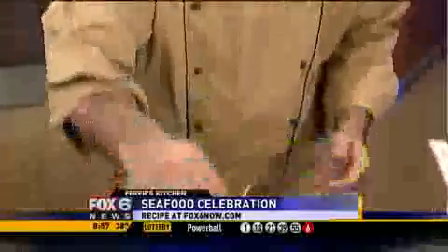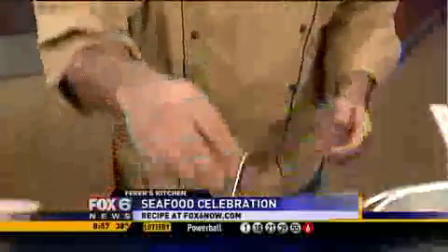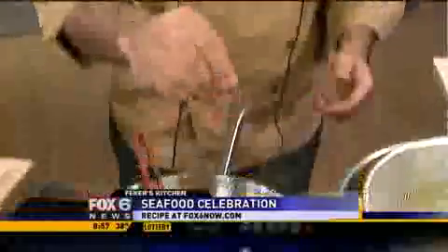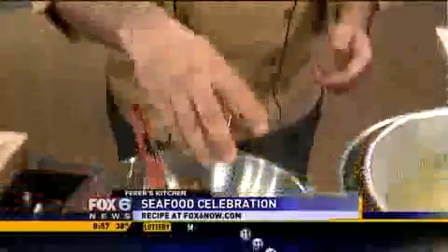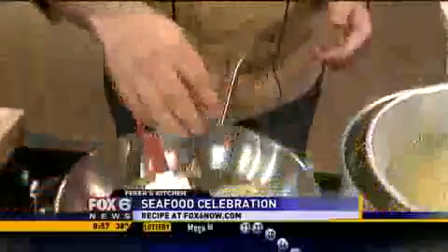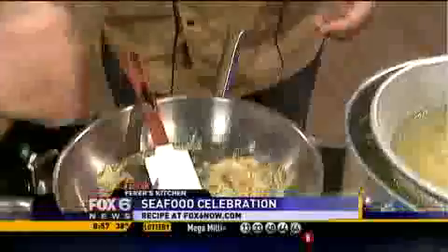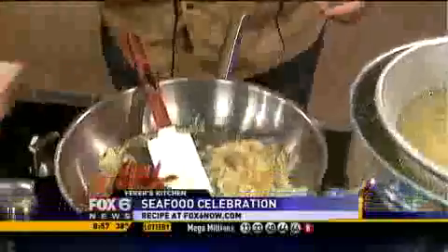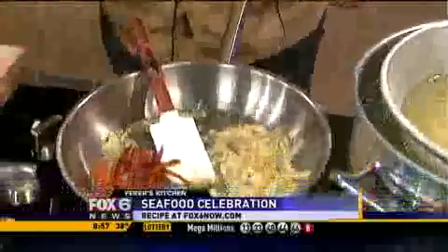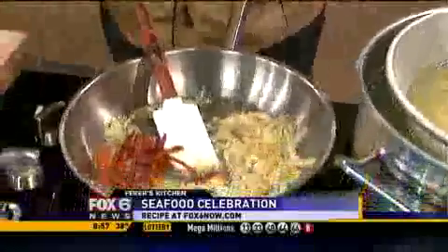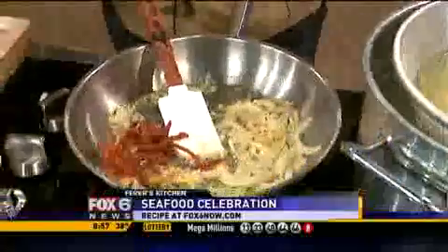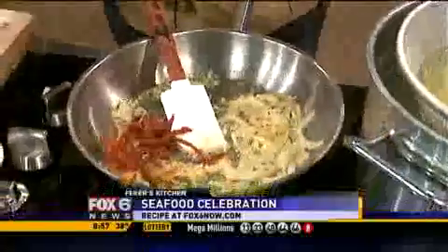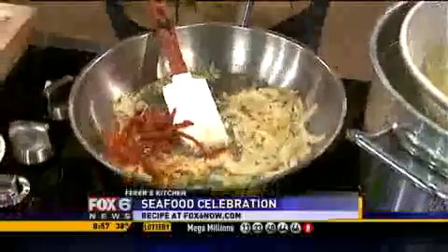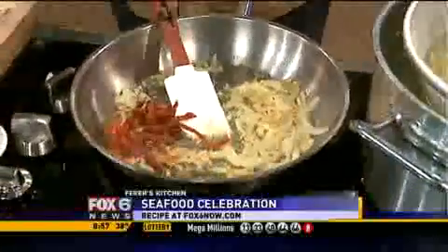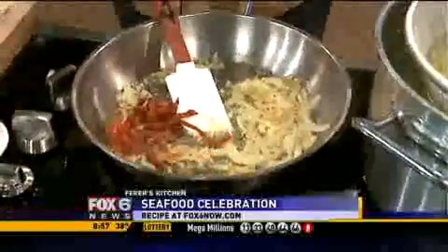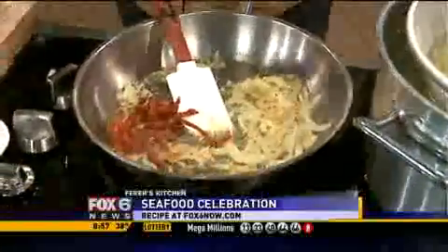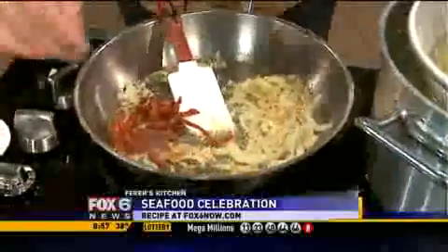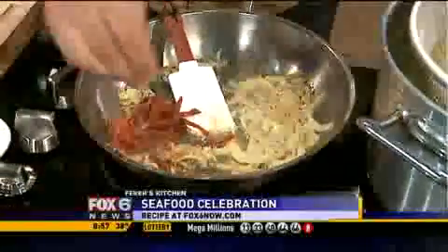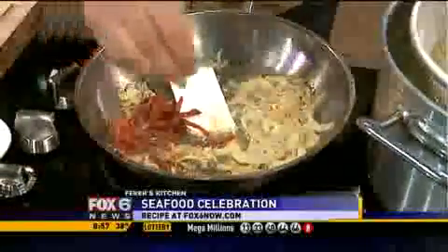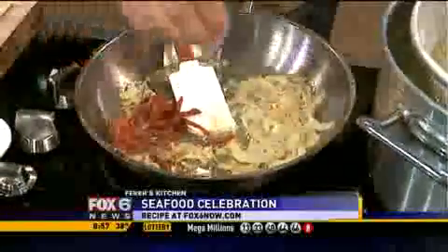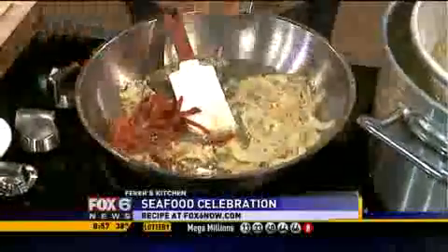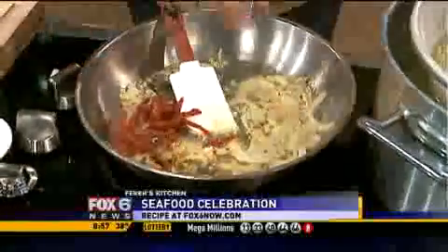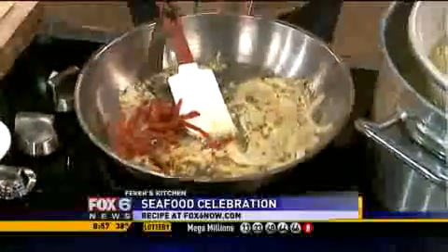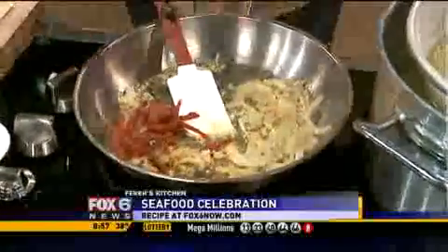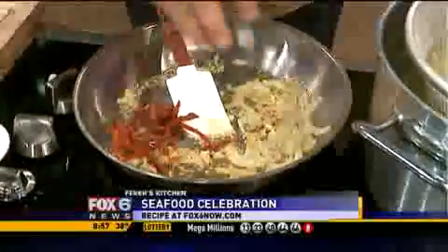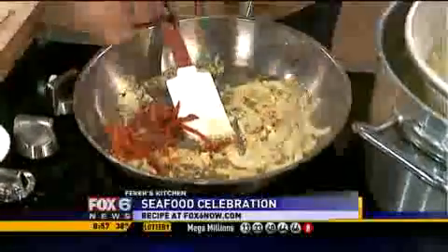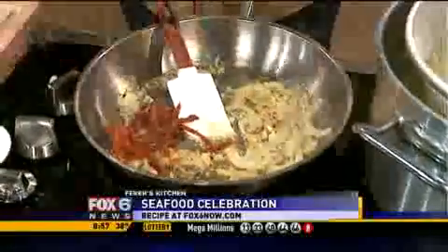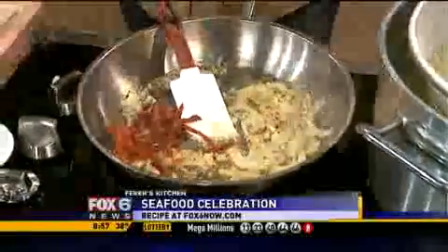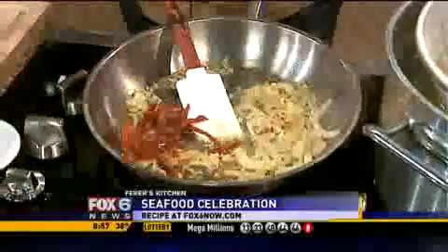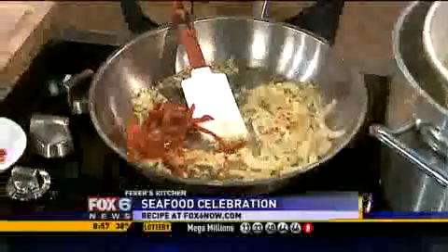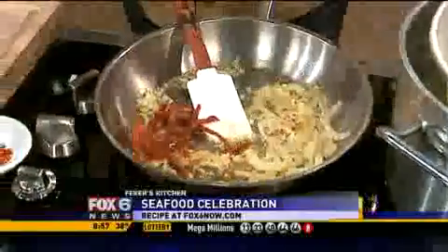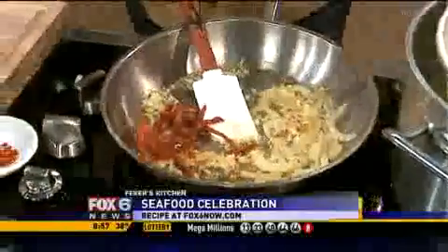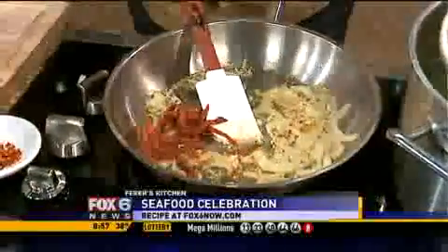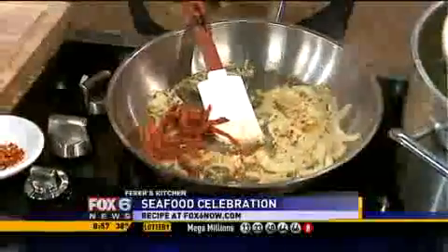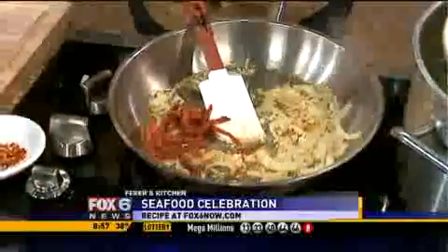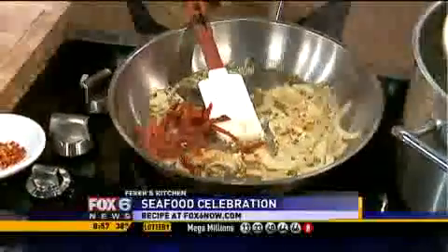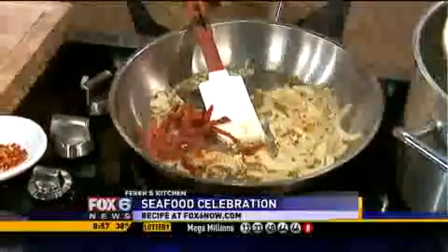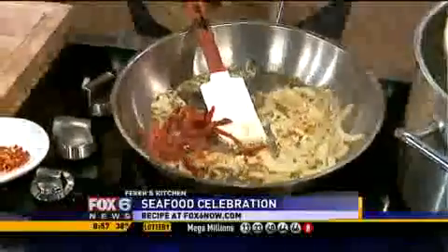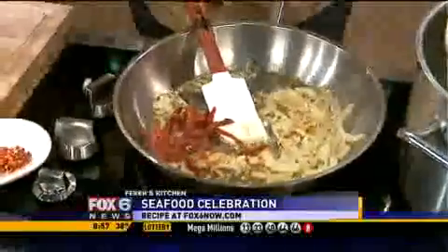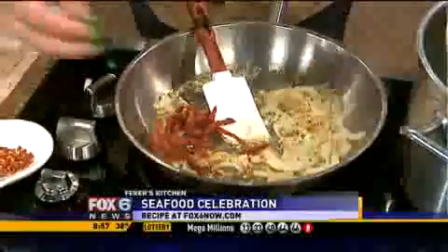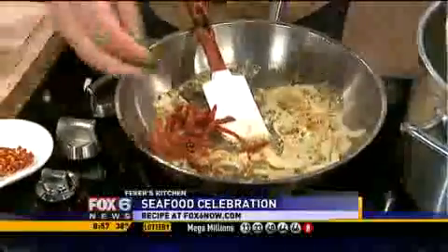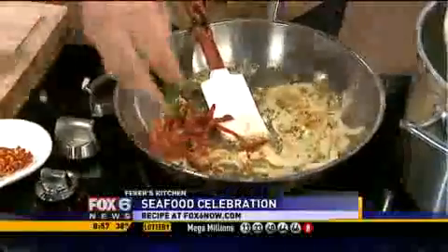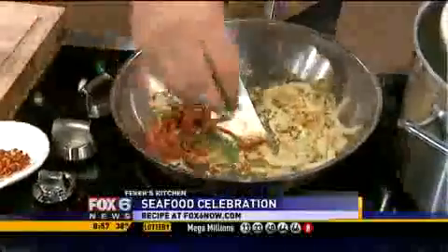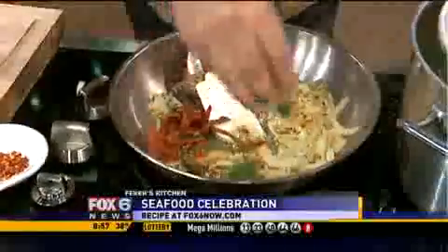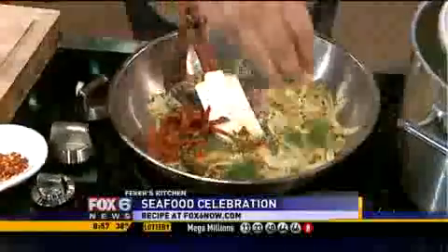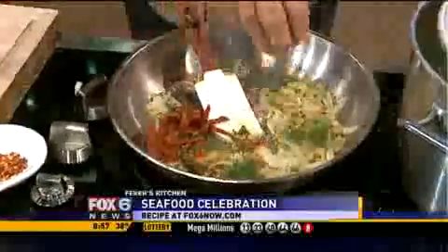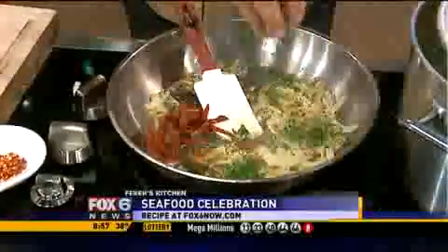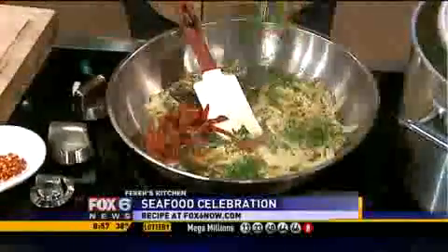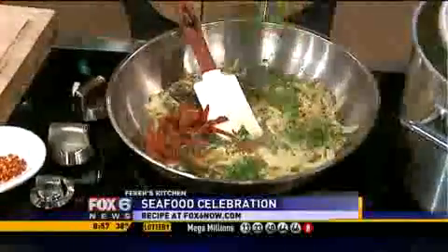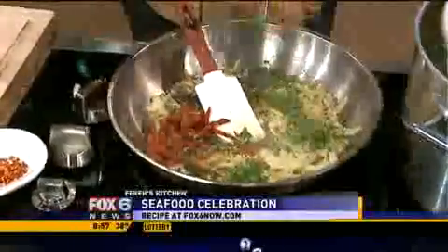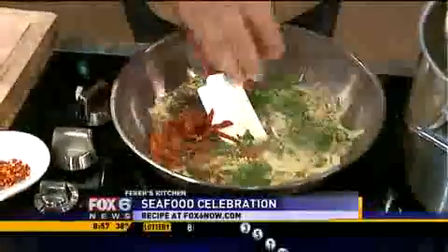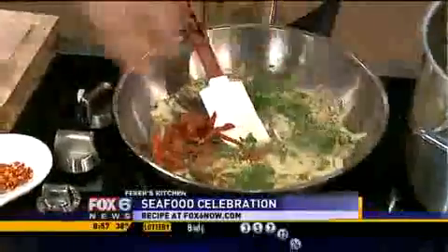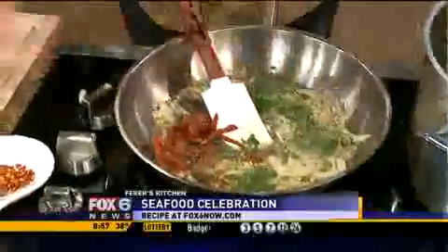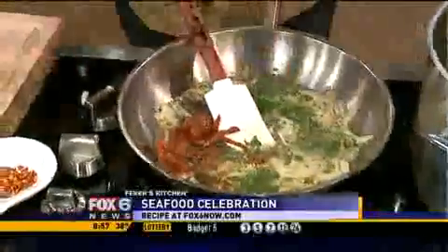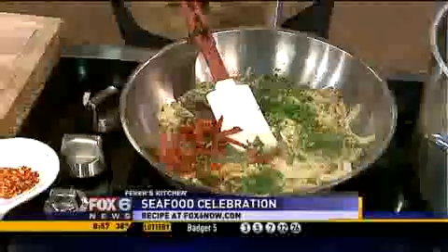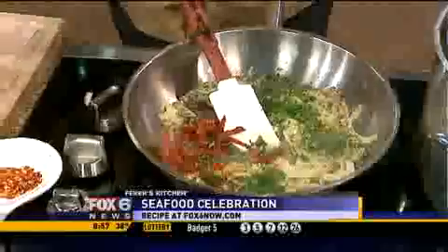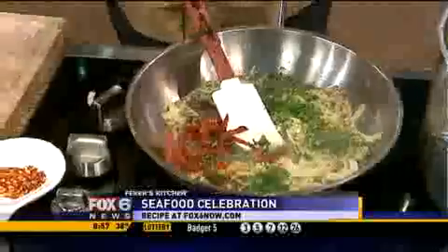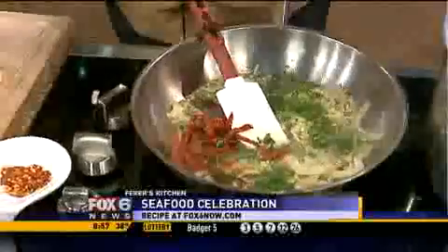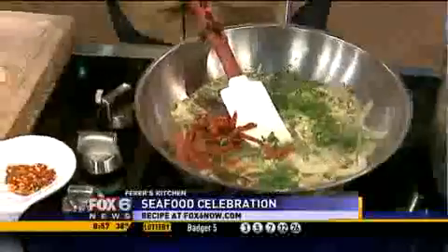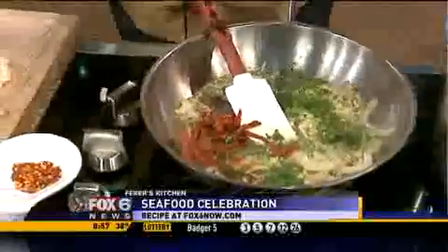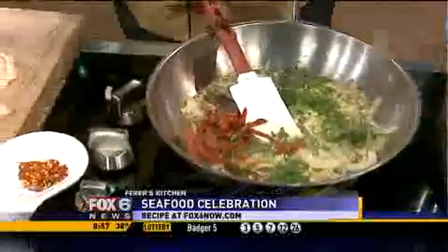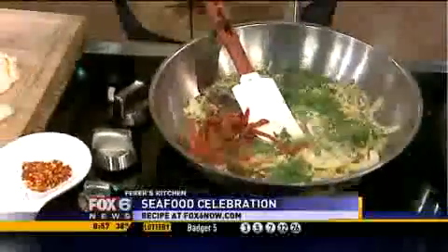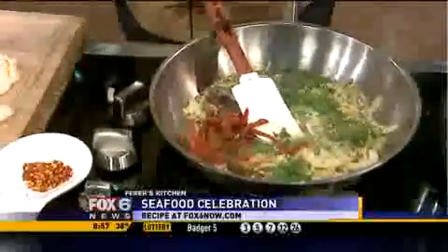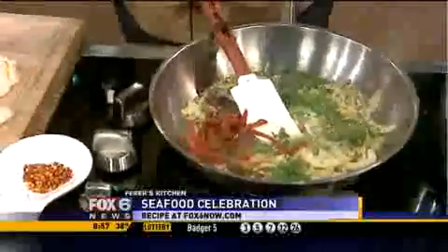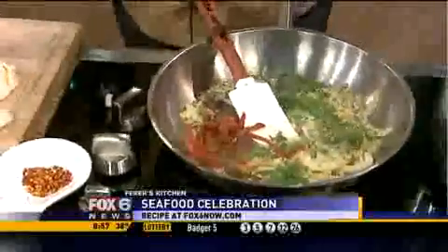Some pepperoncini, chili flakes, a little bit of chopped parsley, and a little bit of fresh basil.